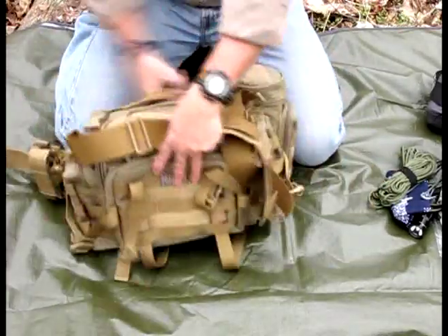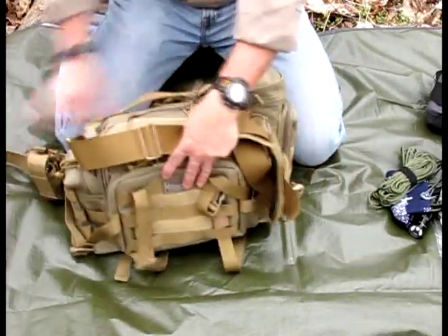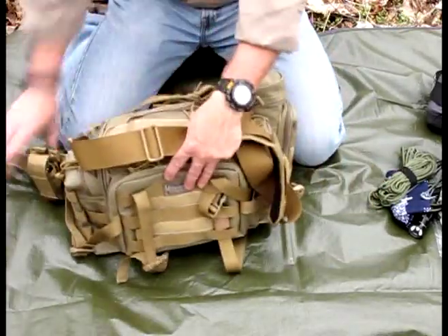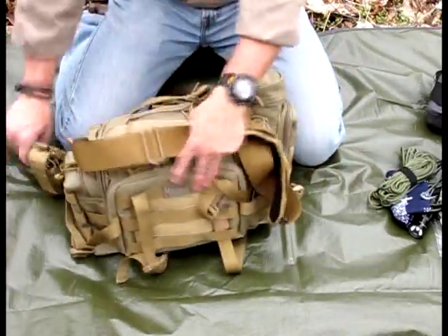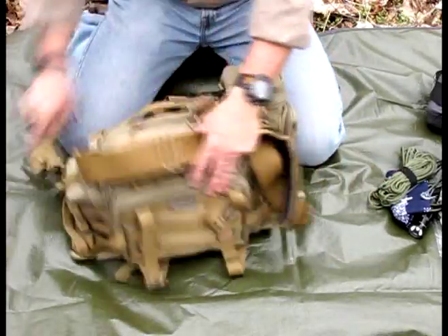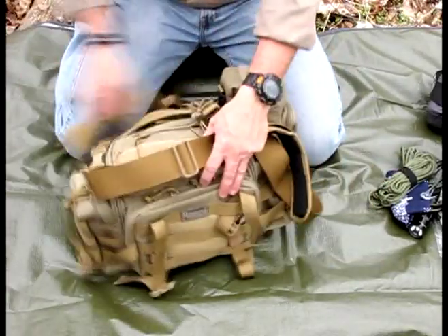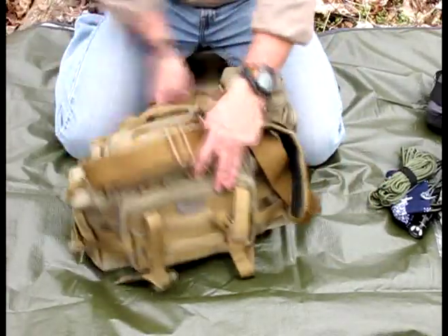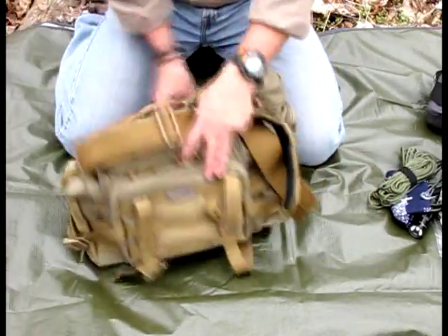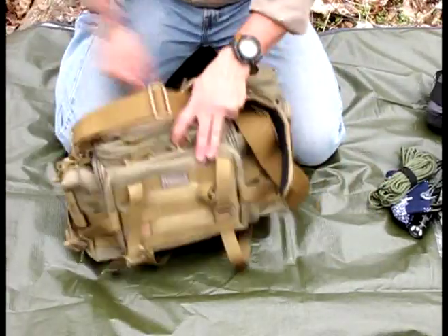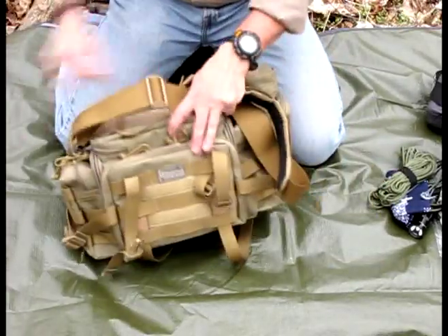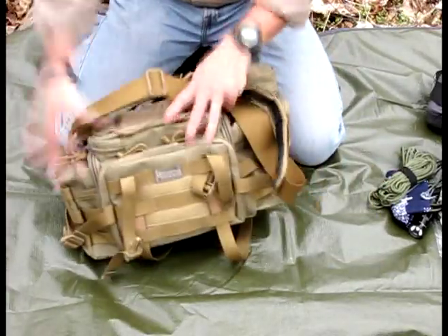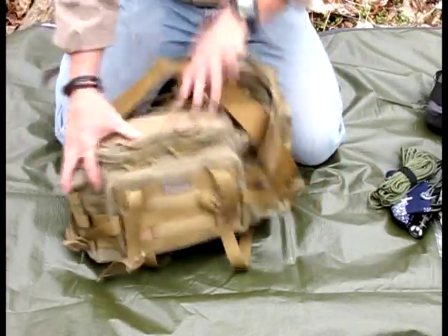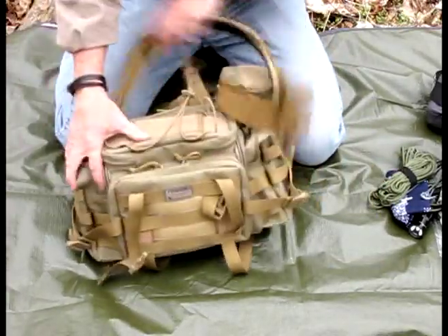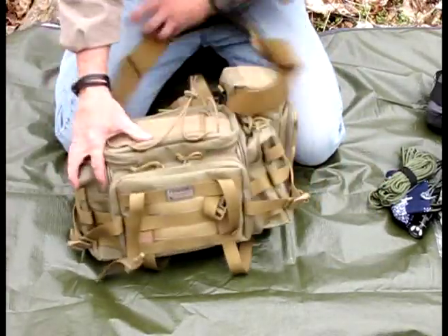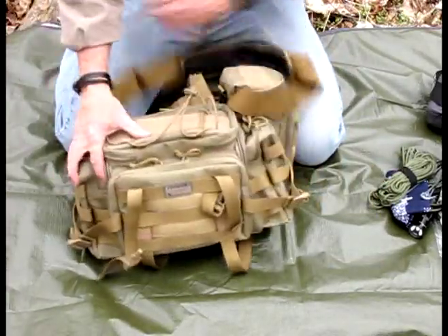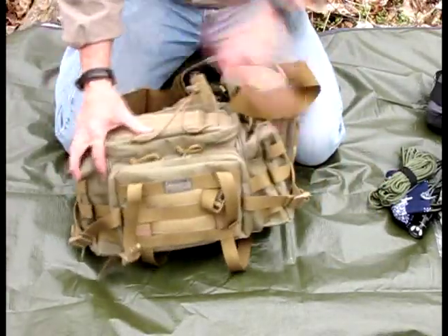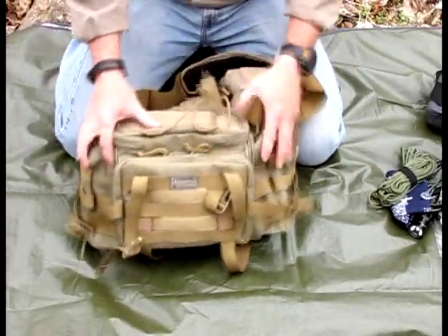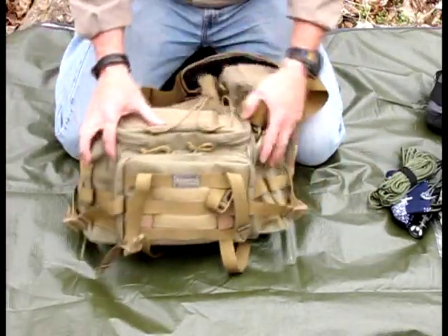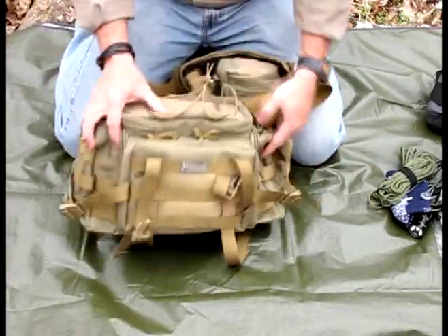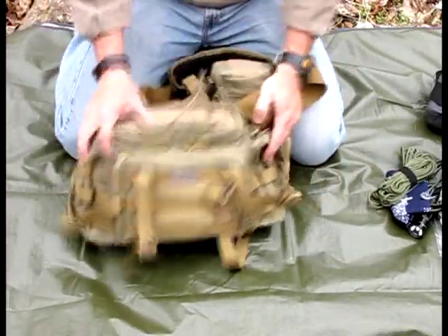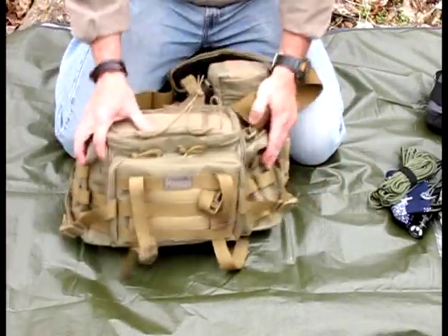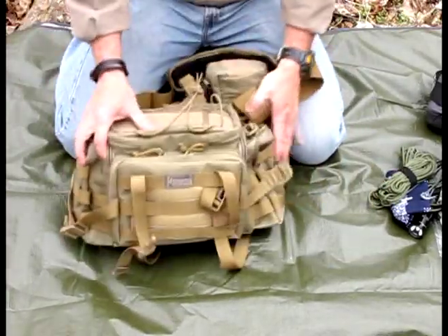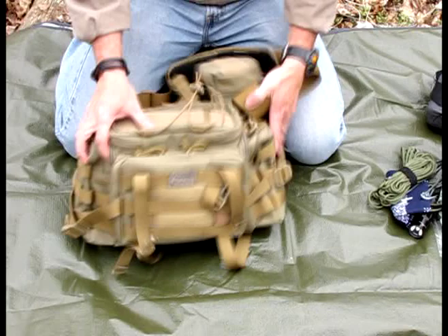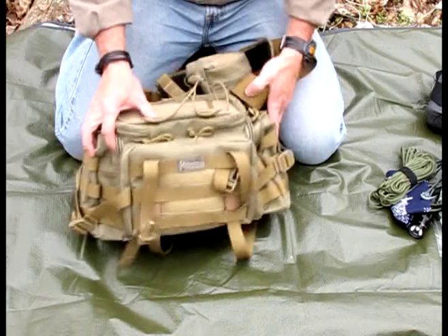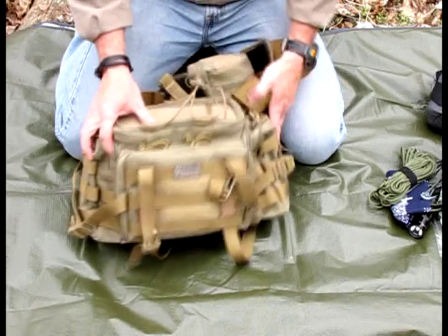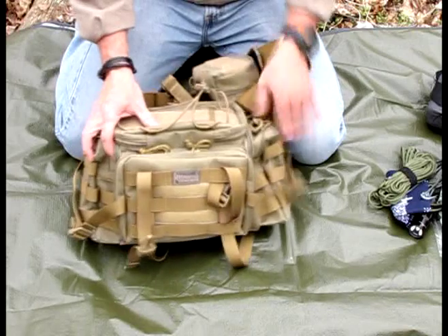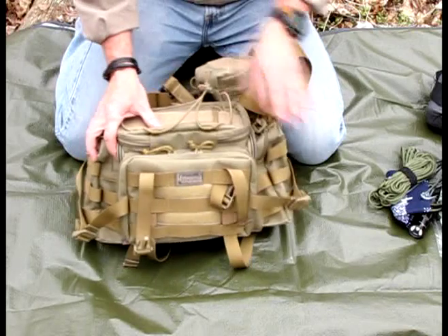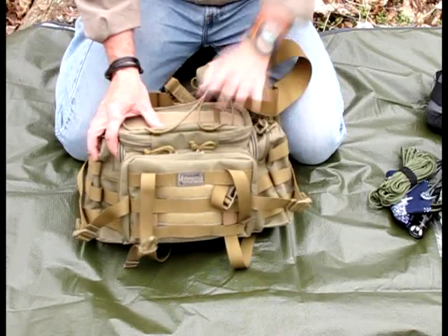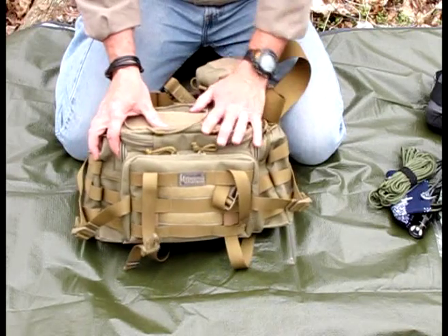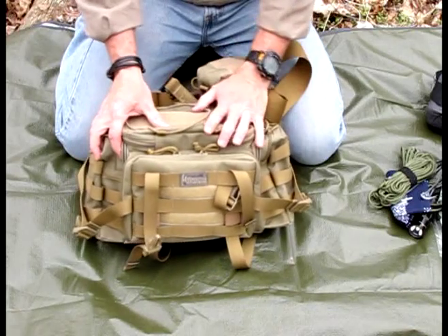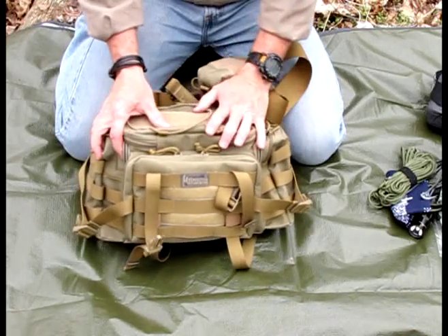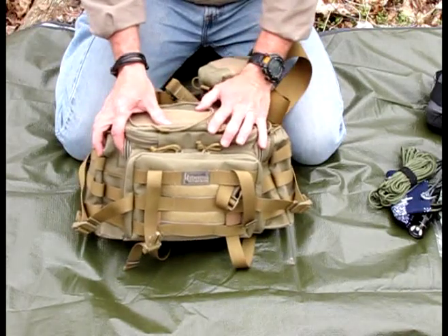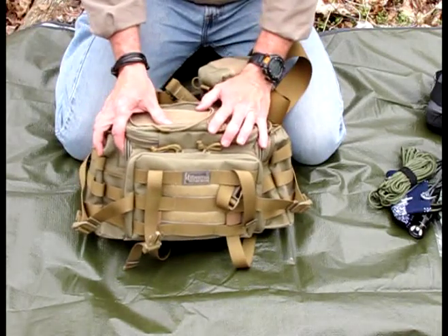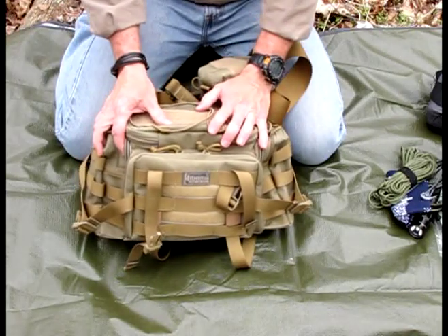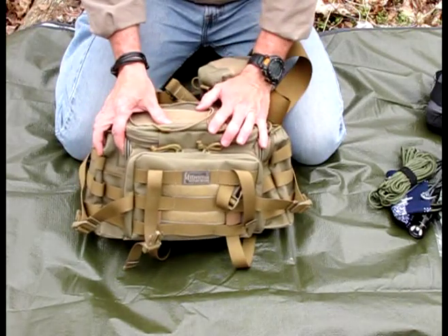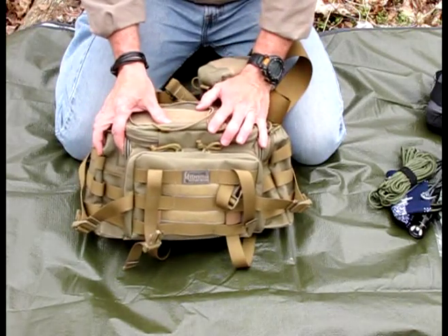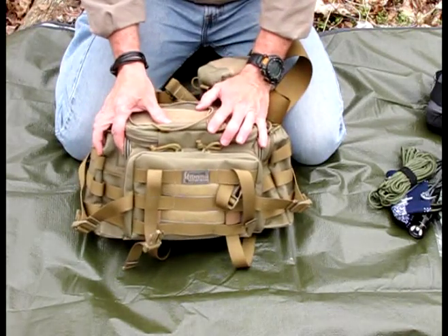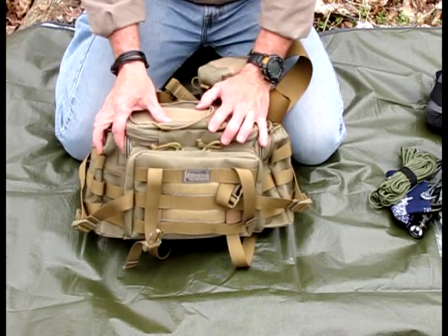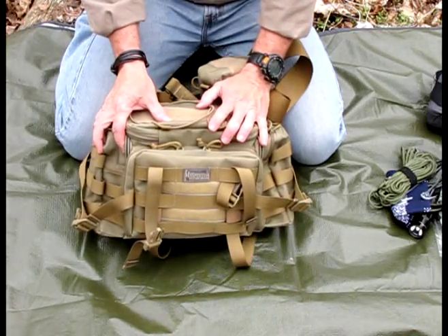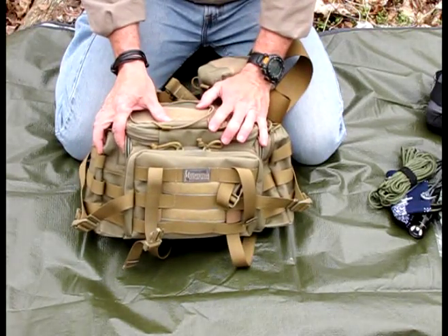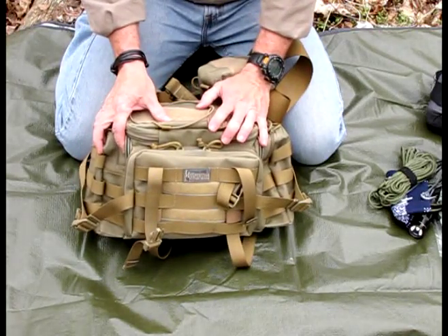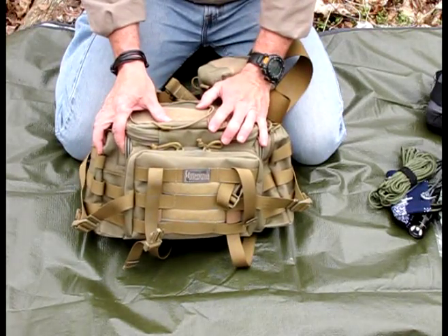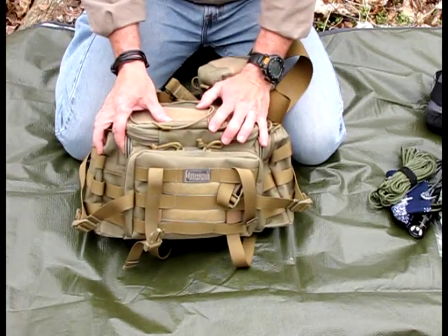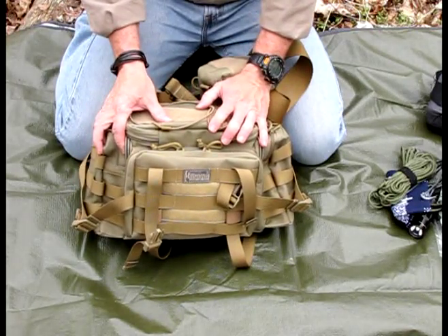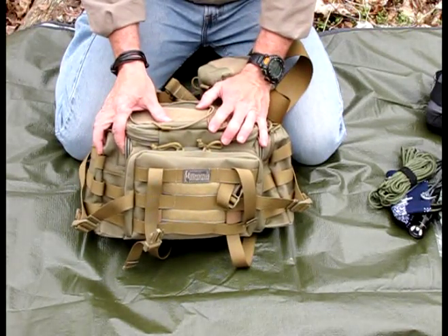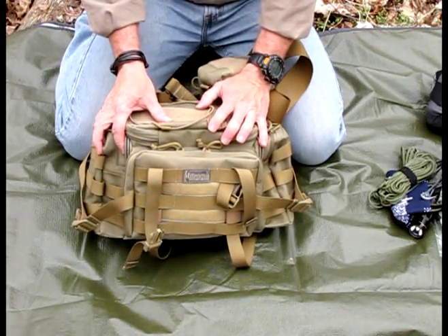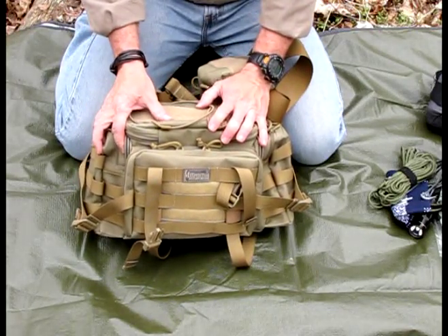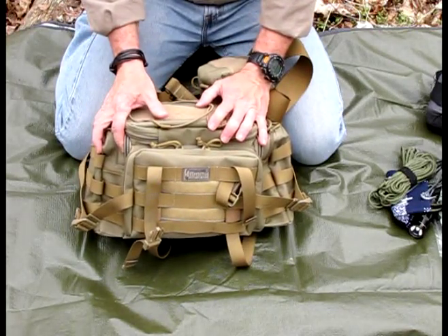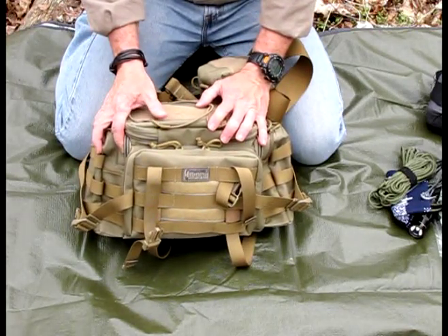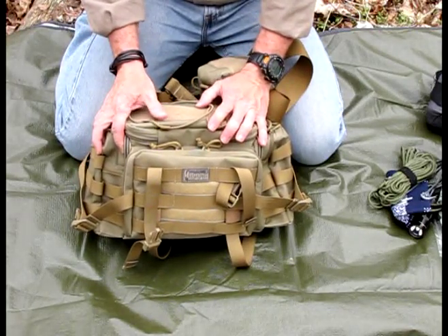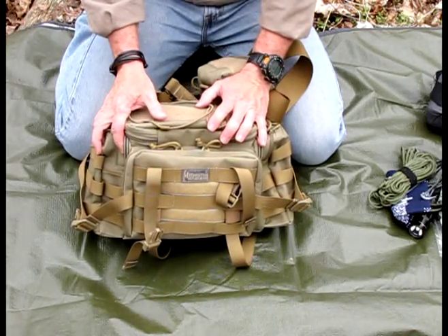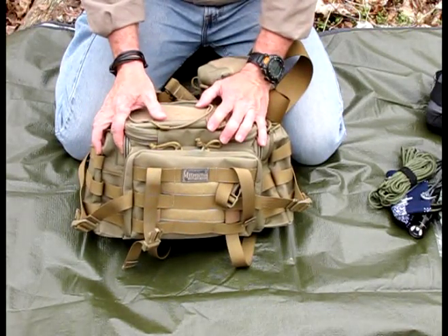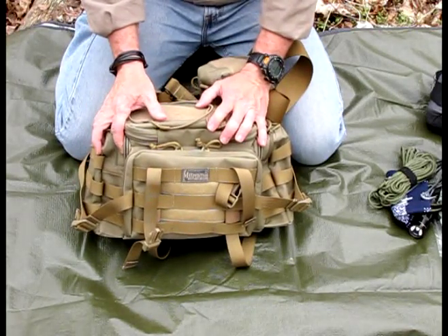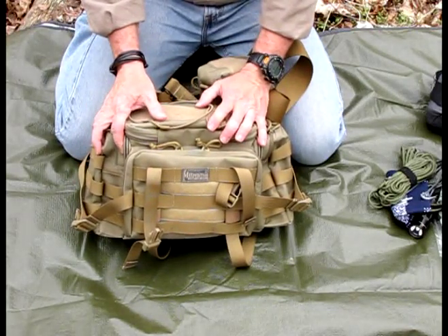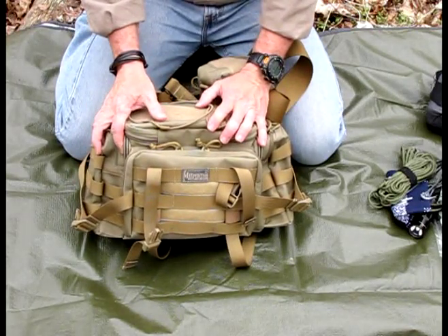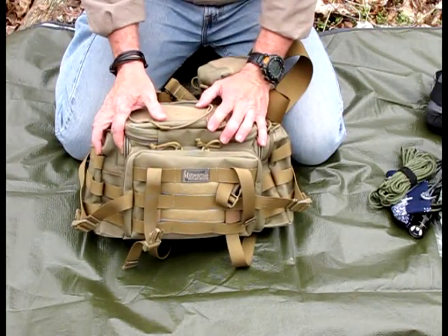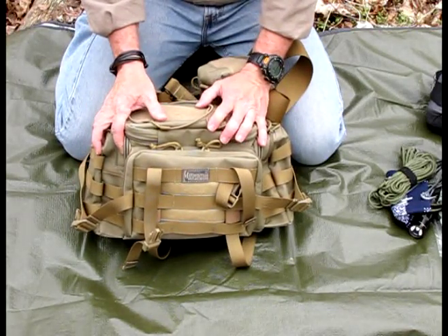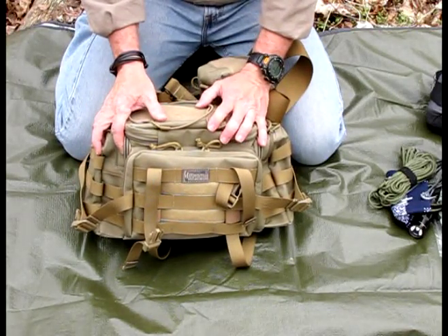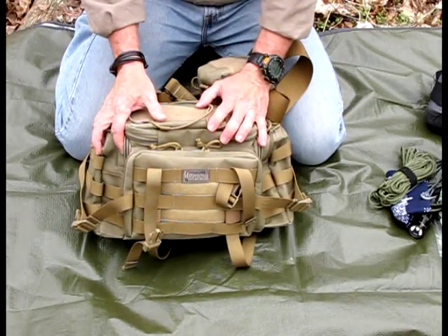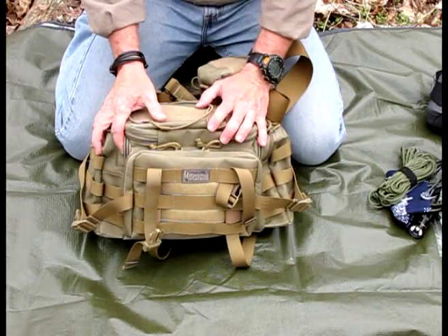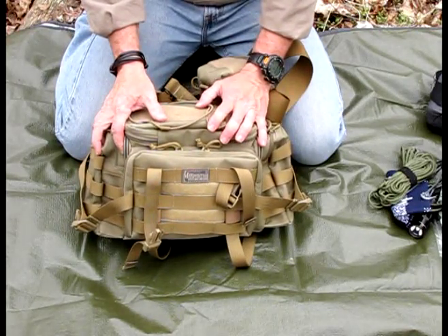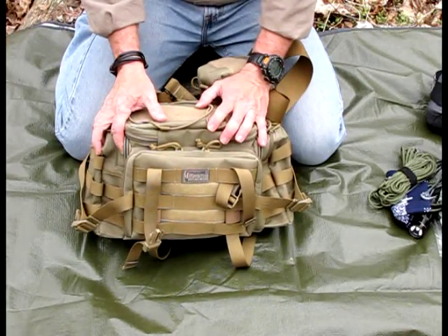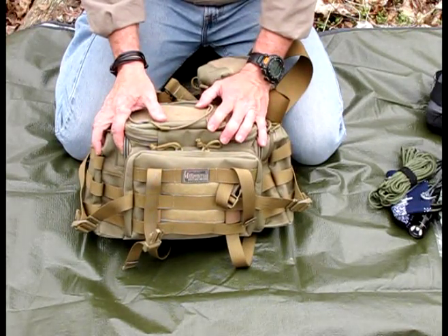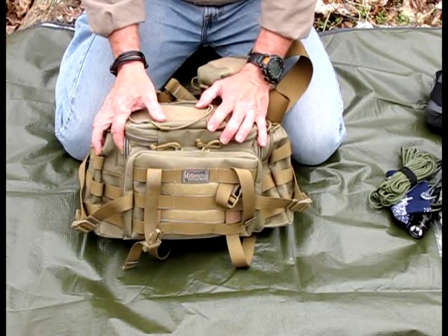That's my review for the Sabercat. If you'd like to see more information, check out maxpedition.com. Thanks for watching my video.